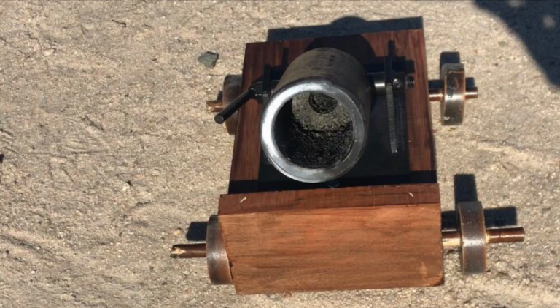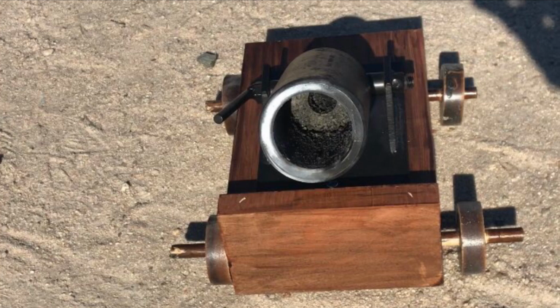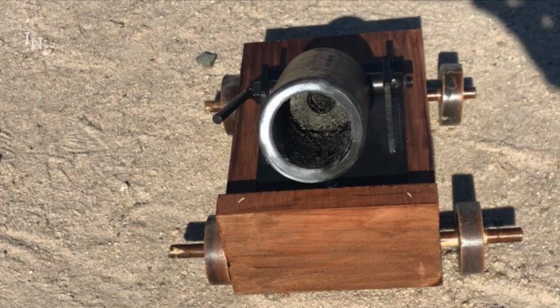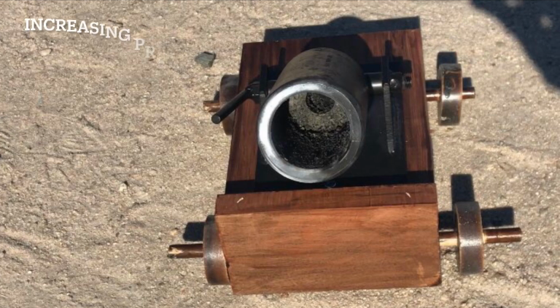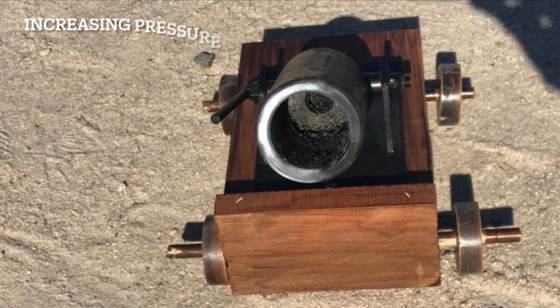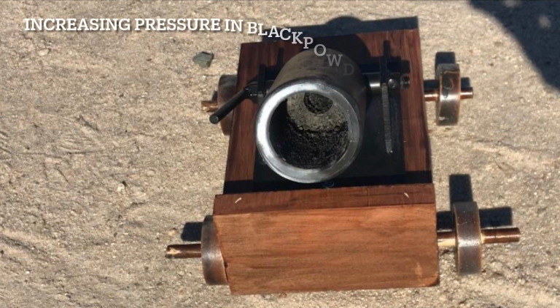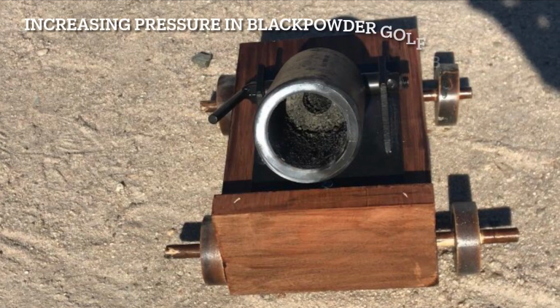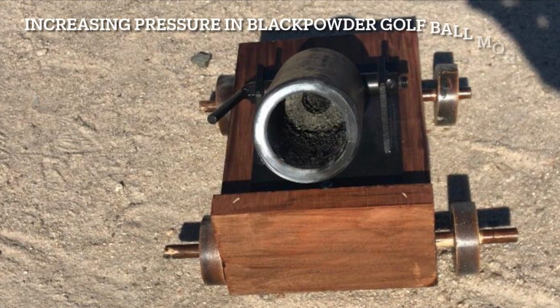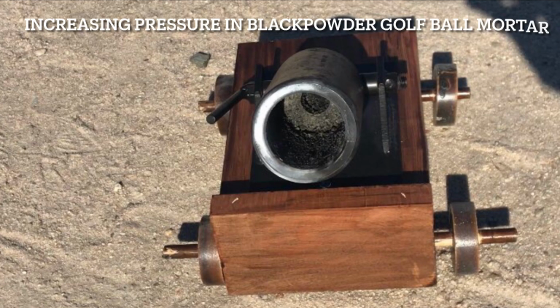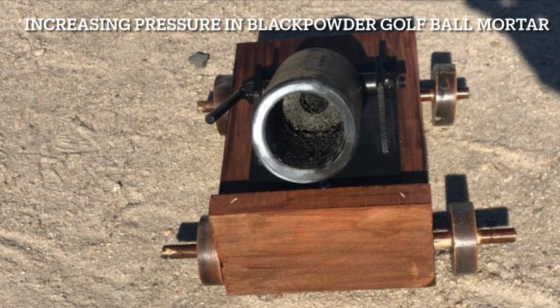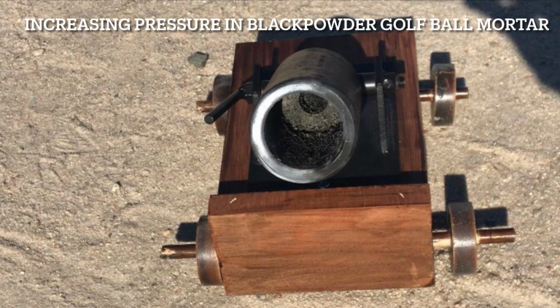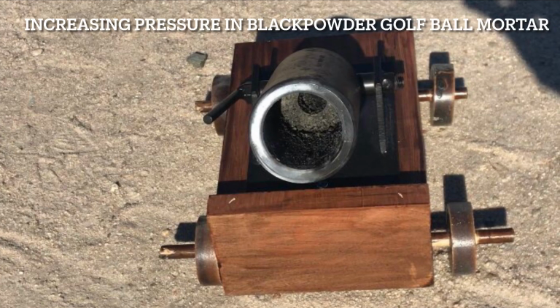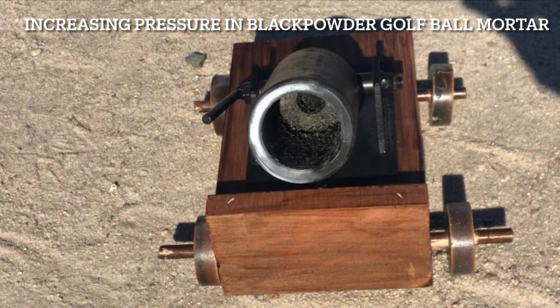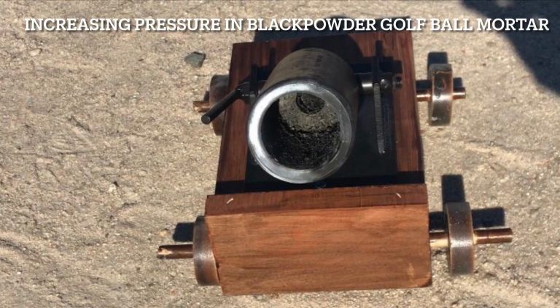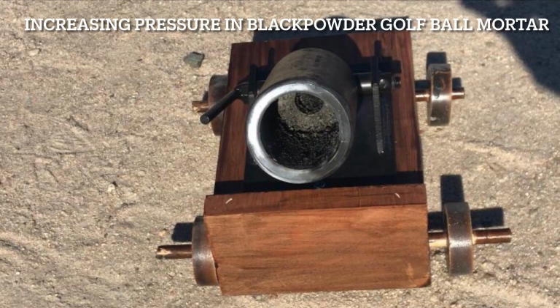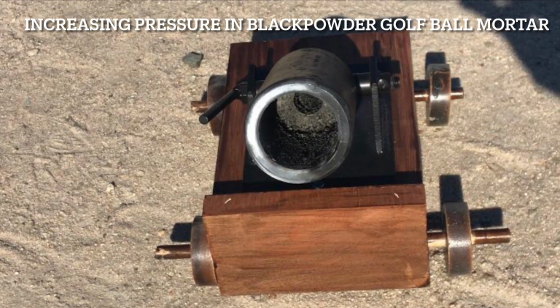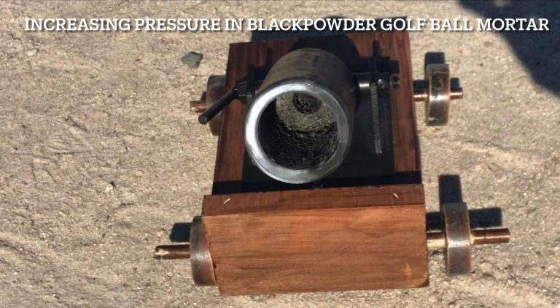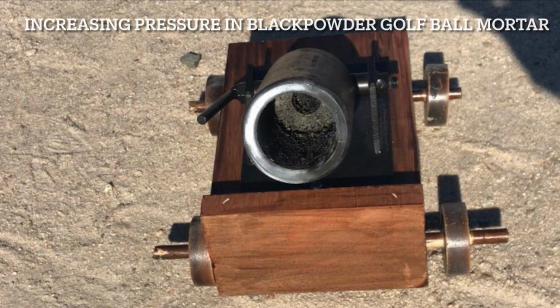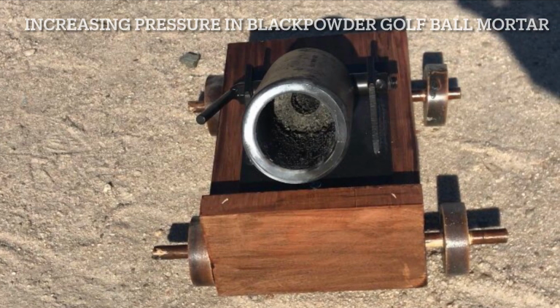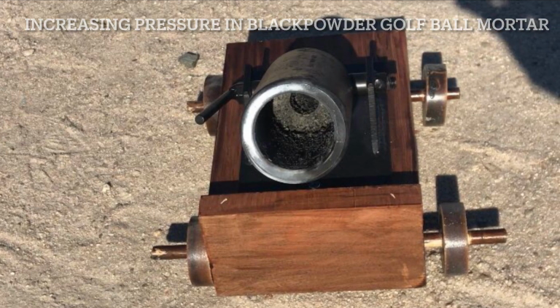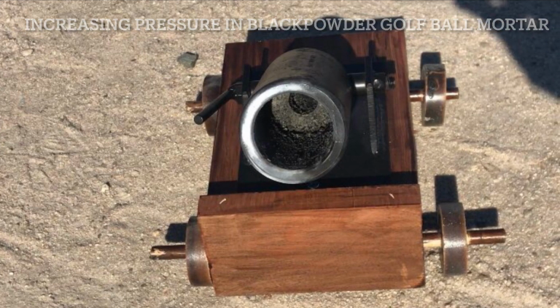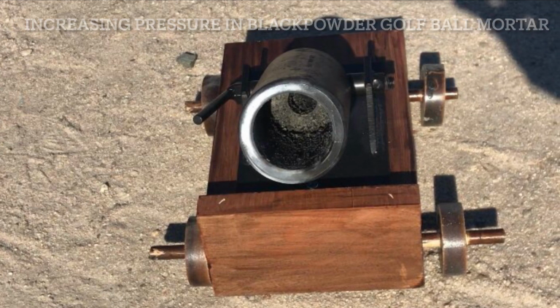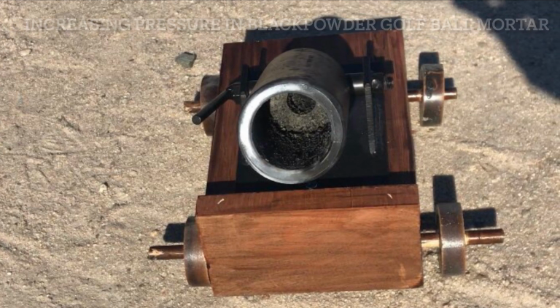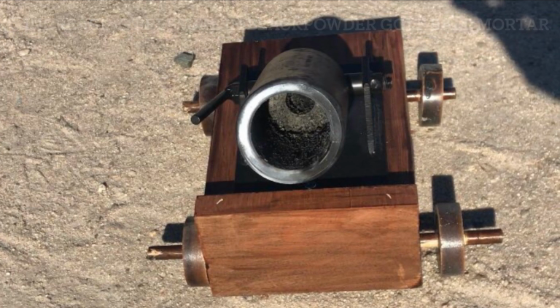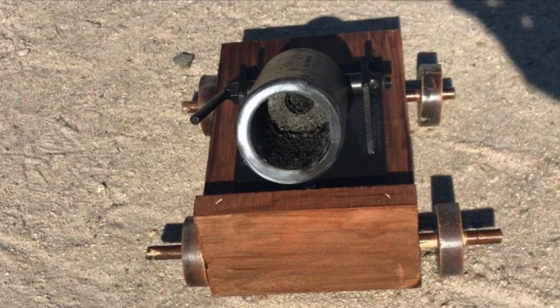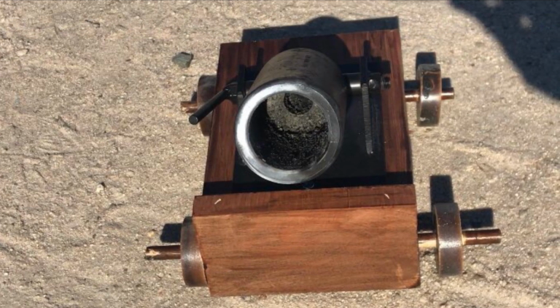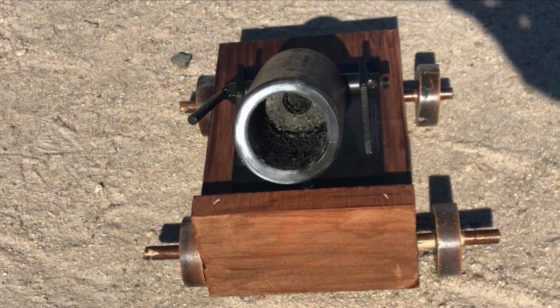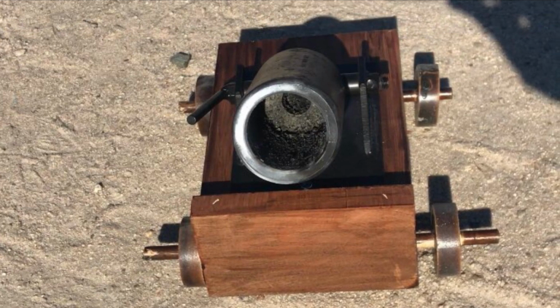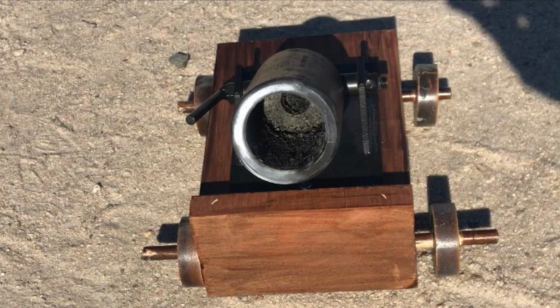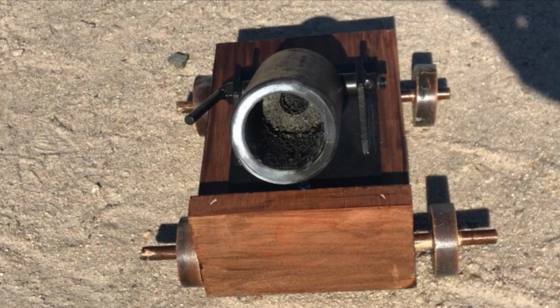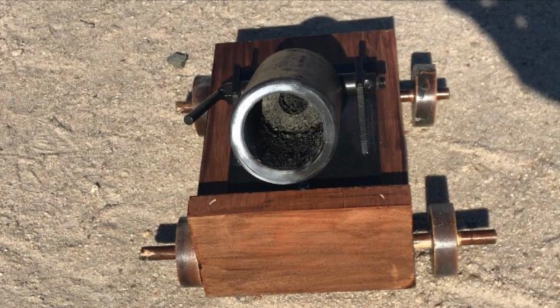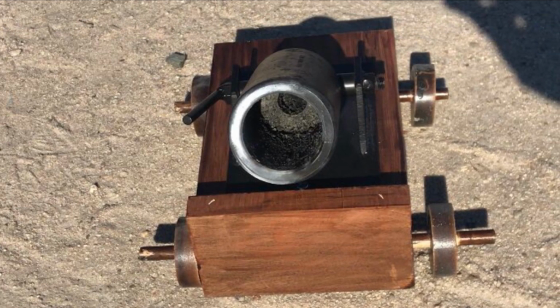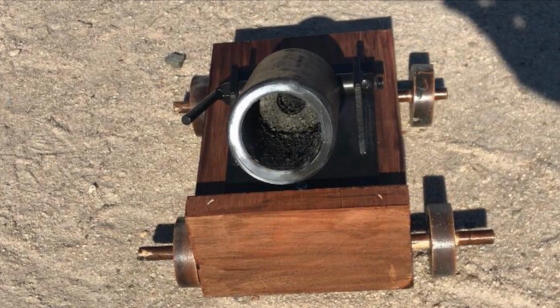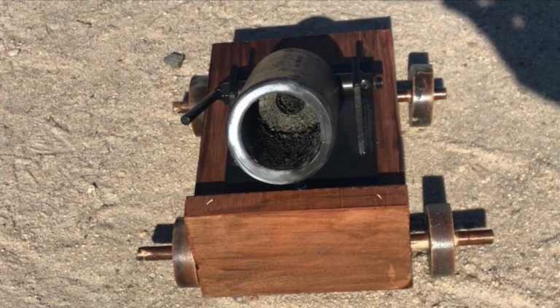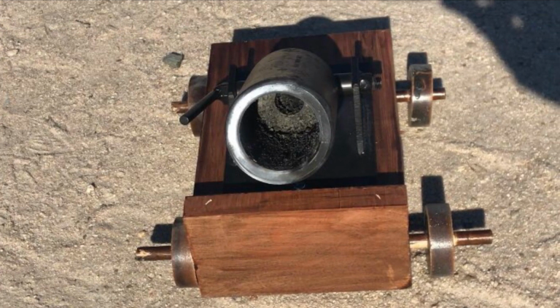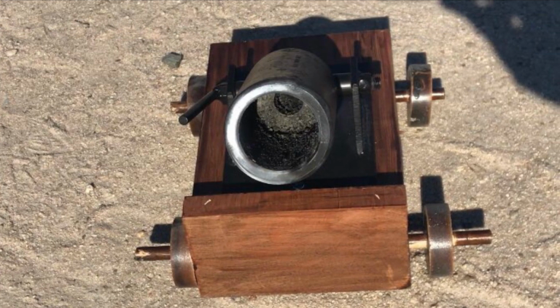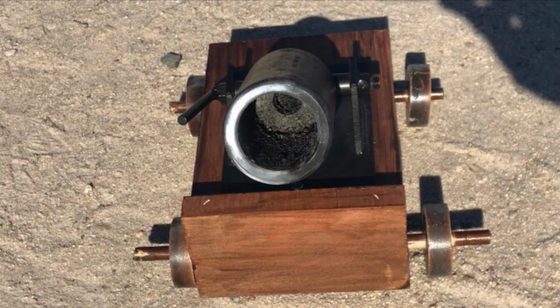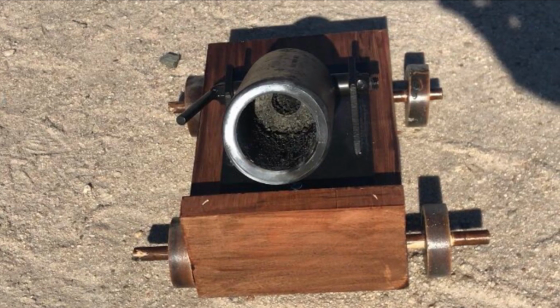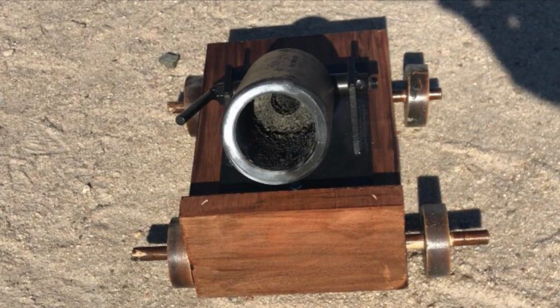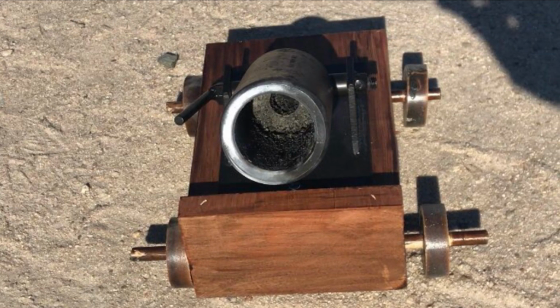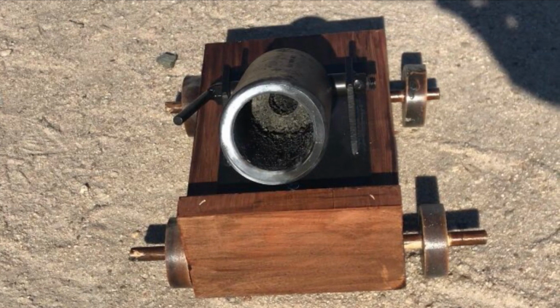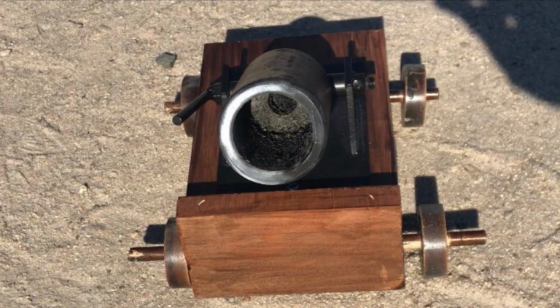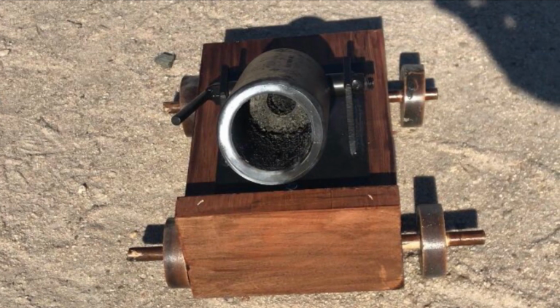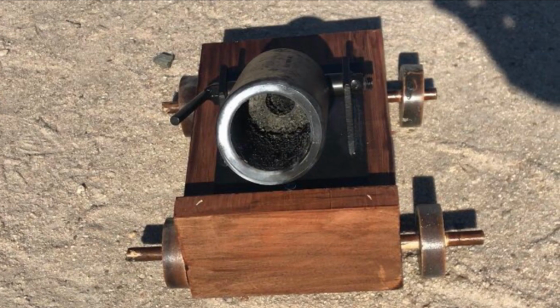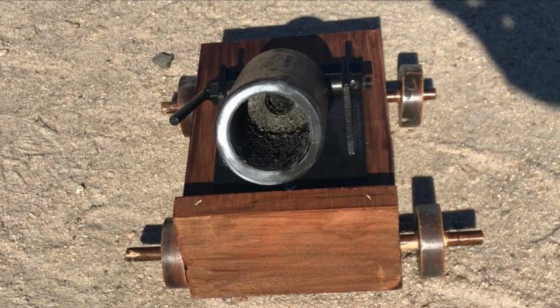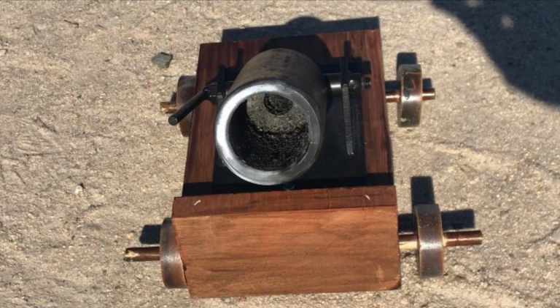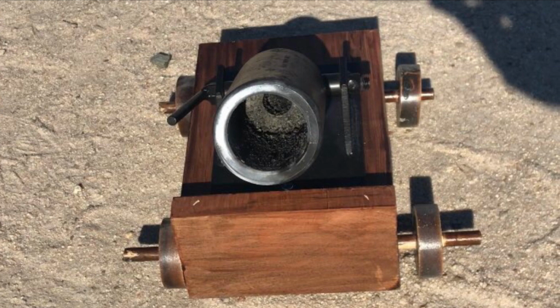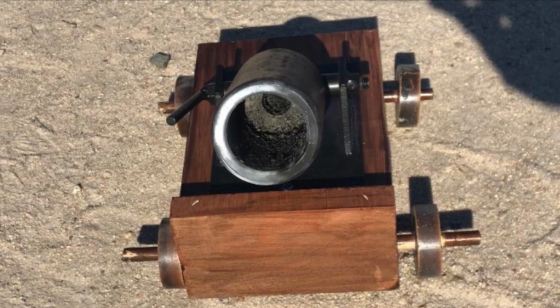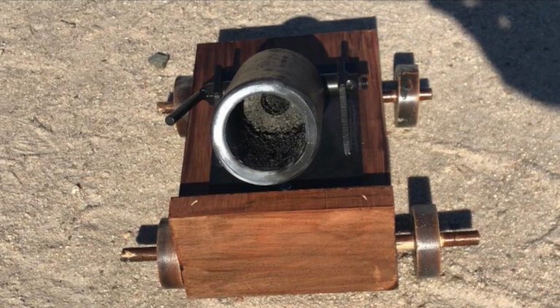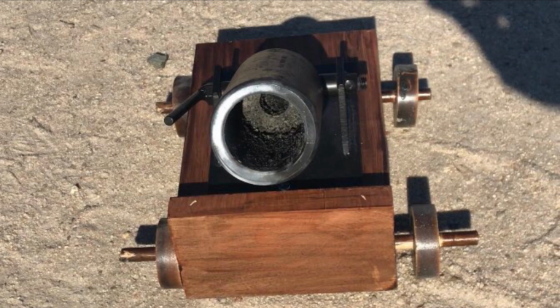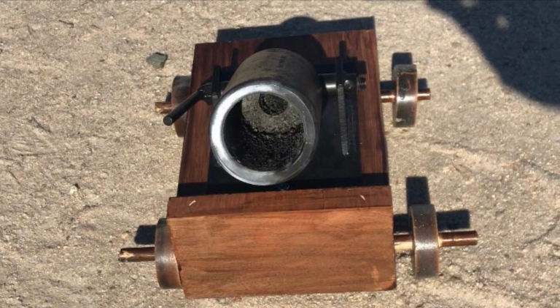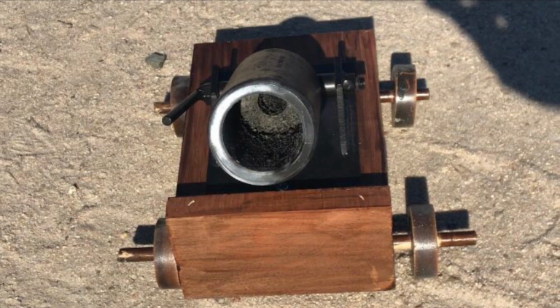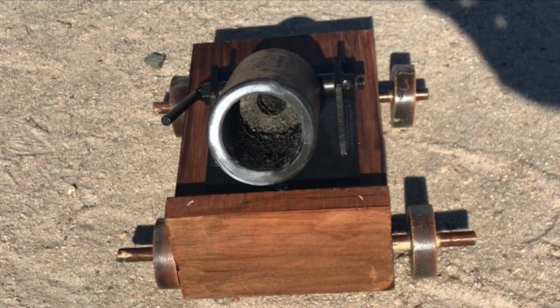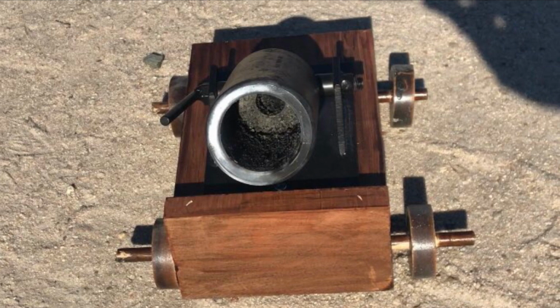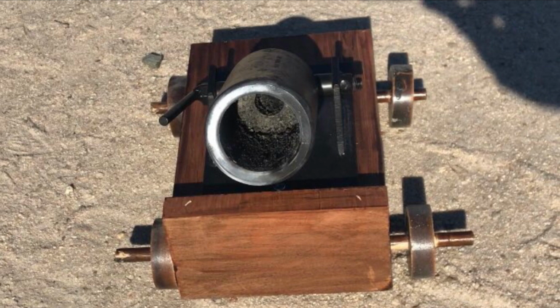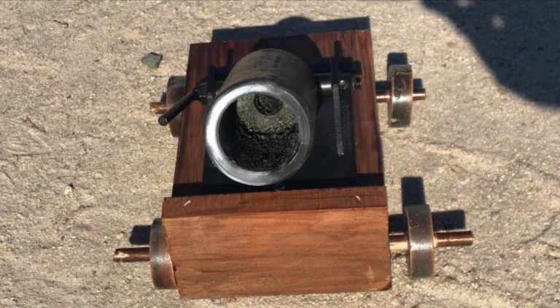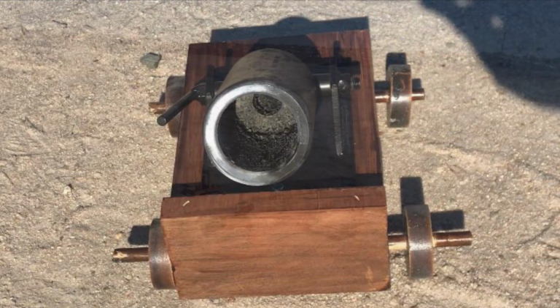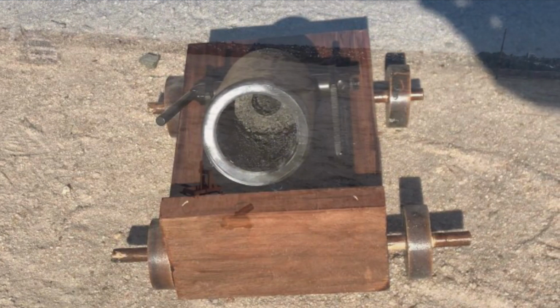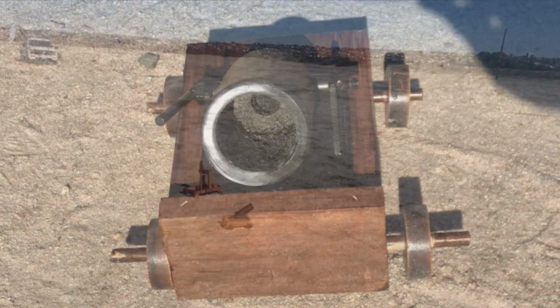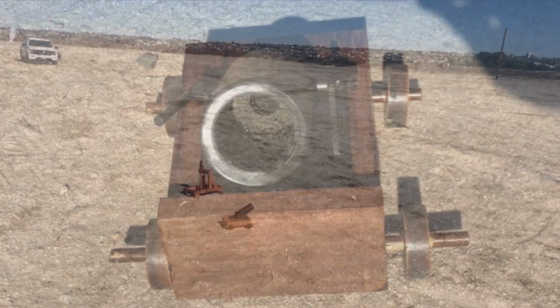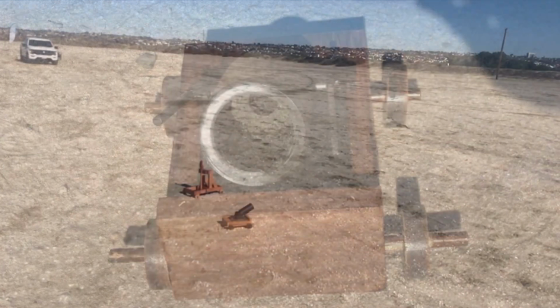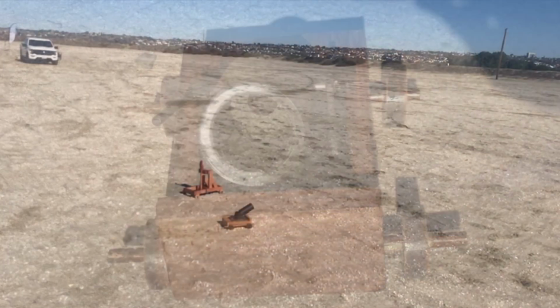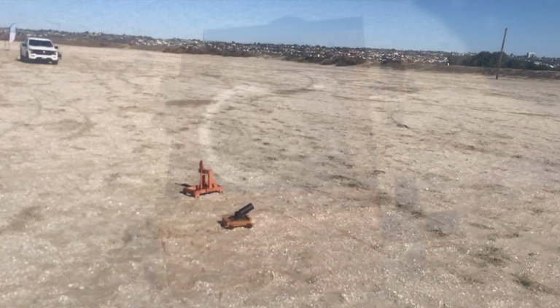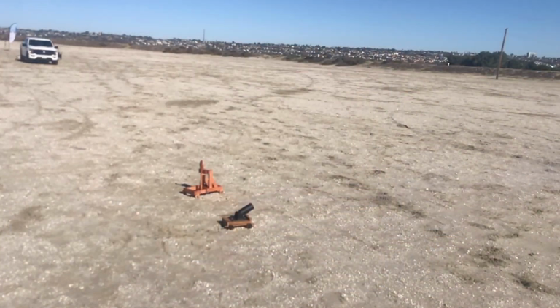We took the golf ball mortar to the beach, which has a longer range, so we could try to maximize distance by increasing pressure.